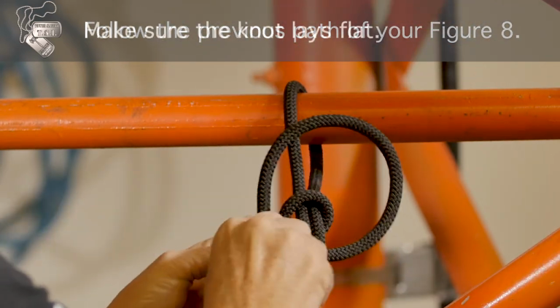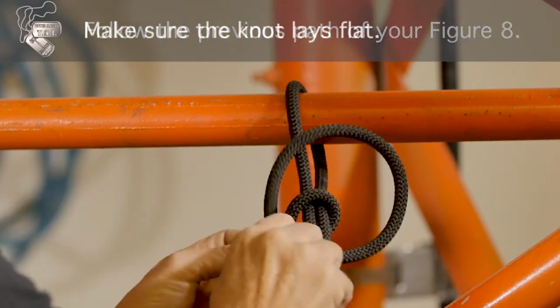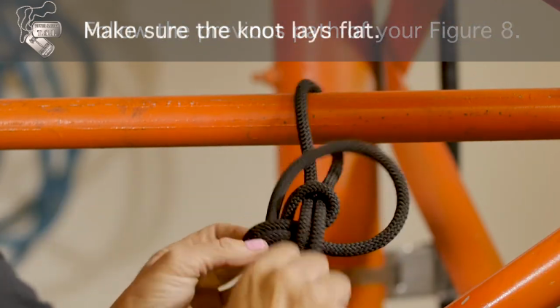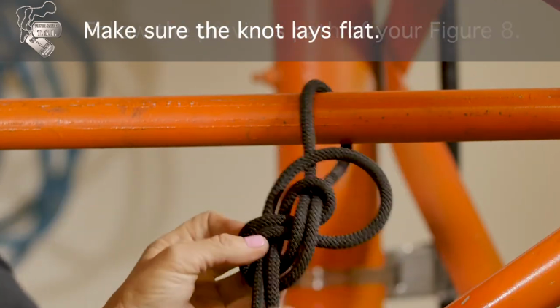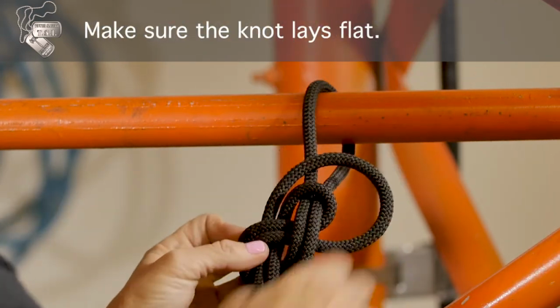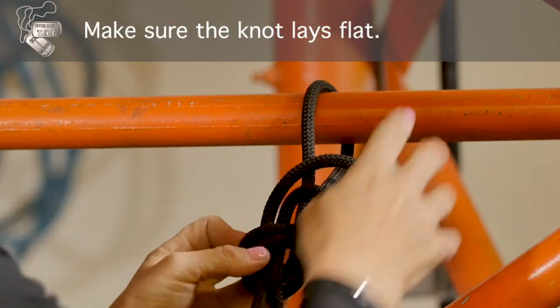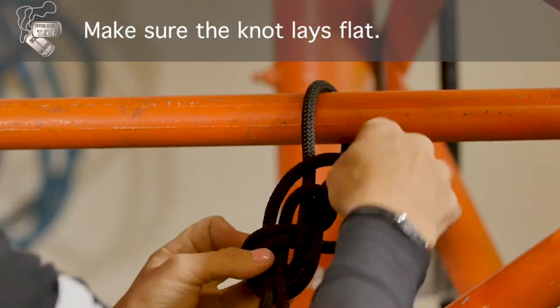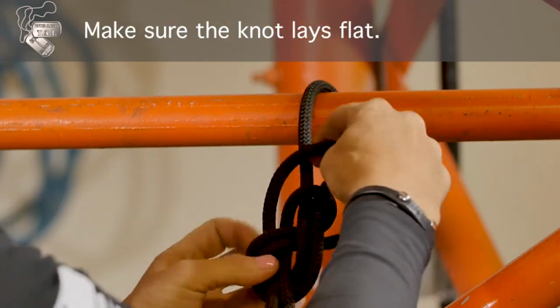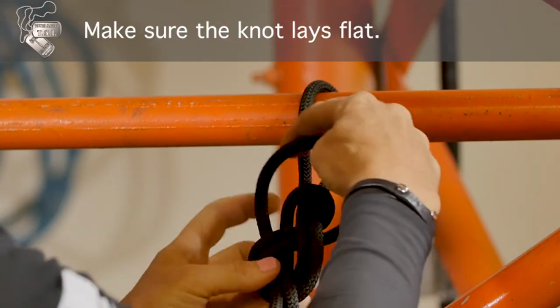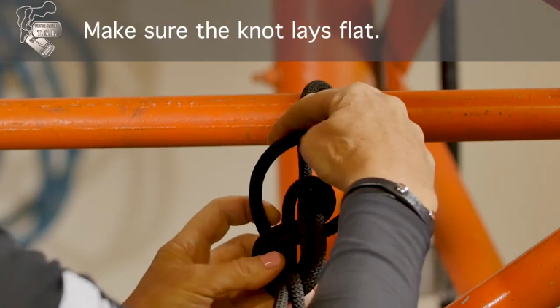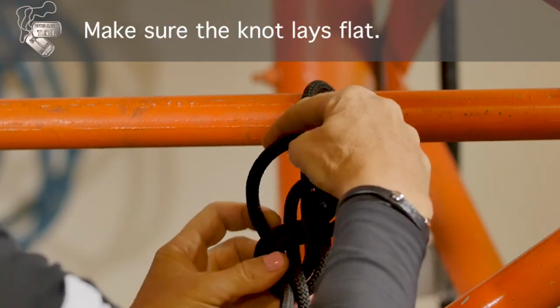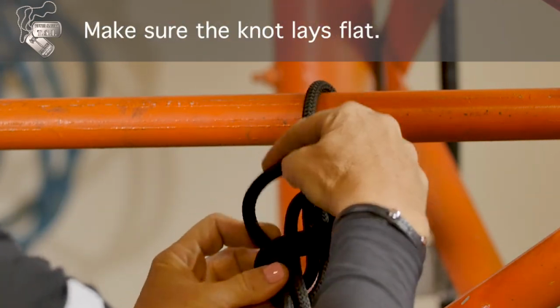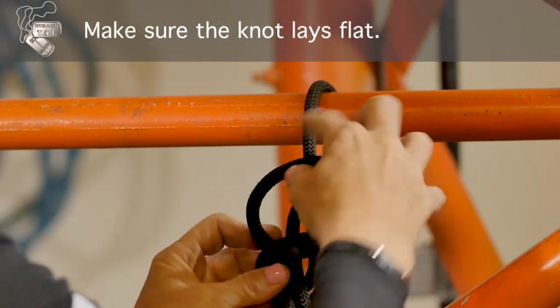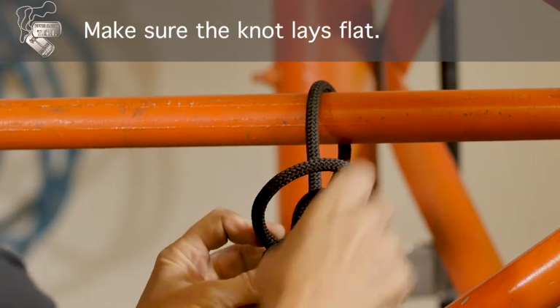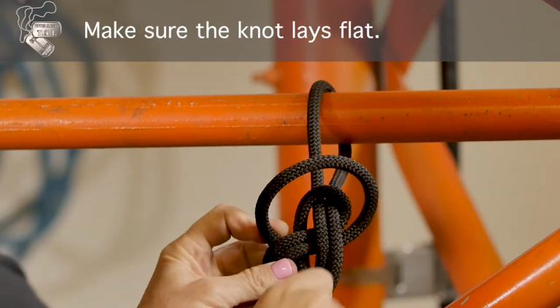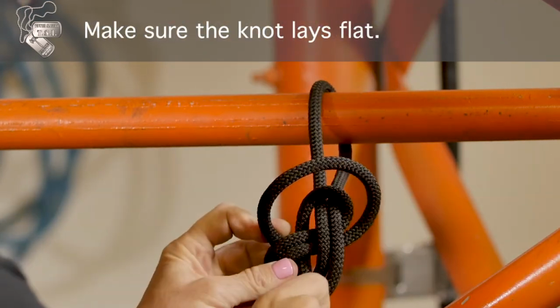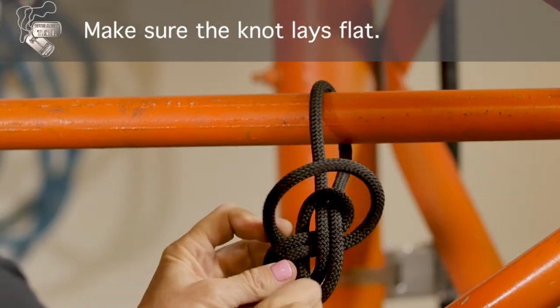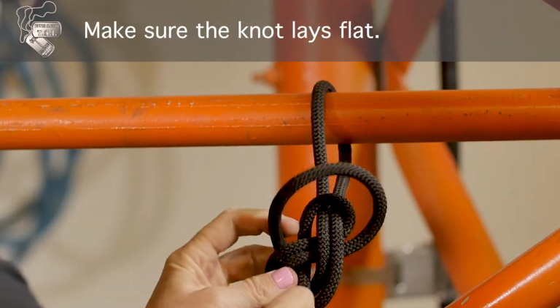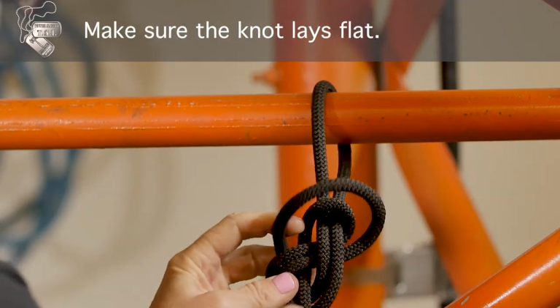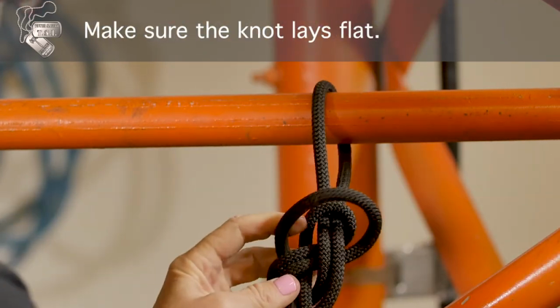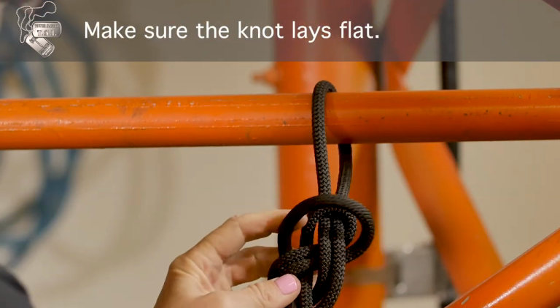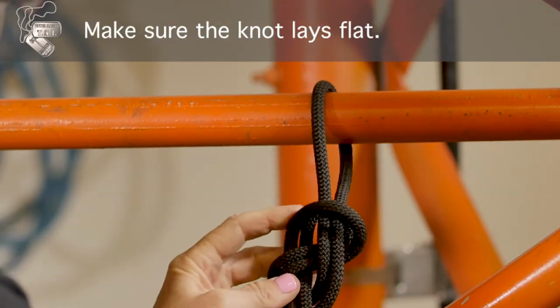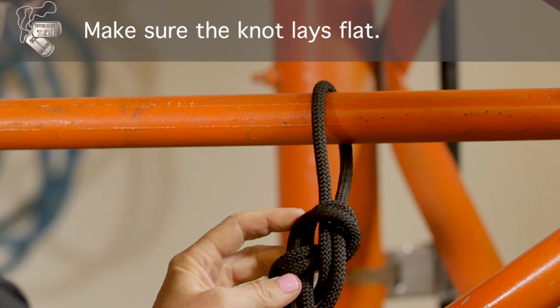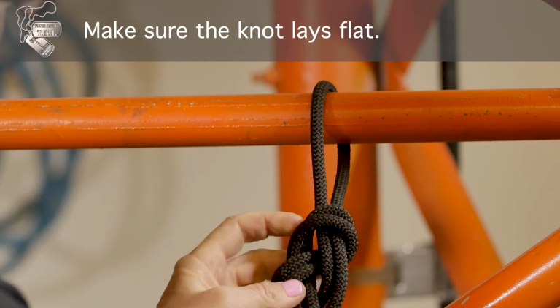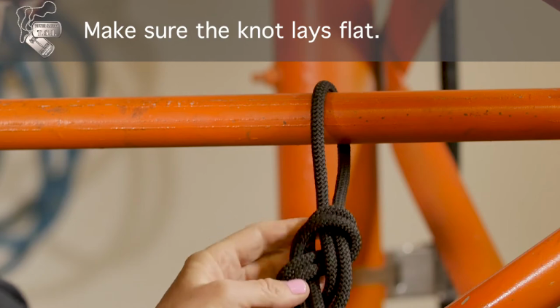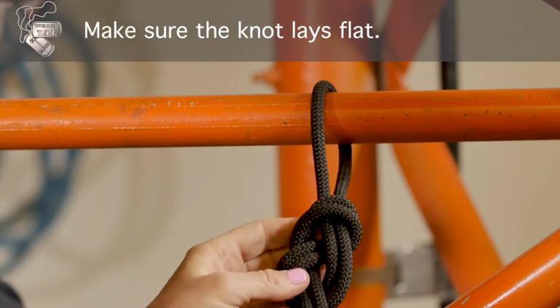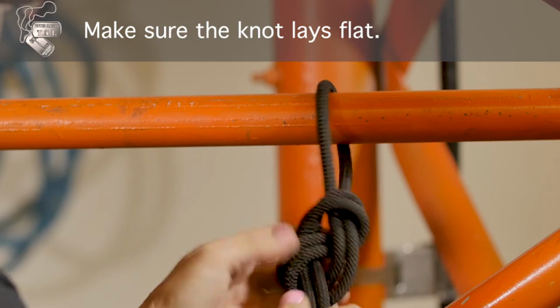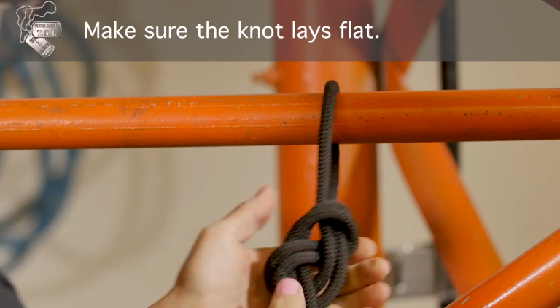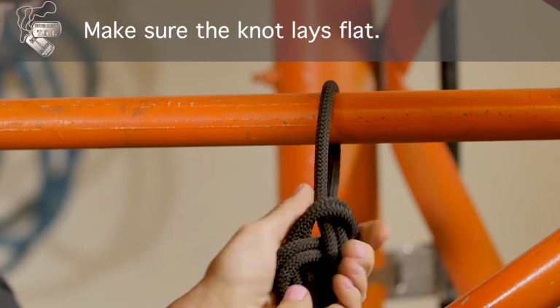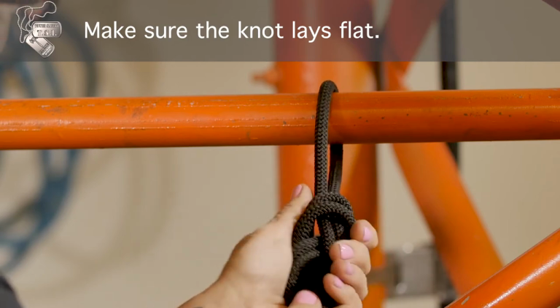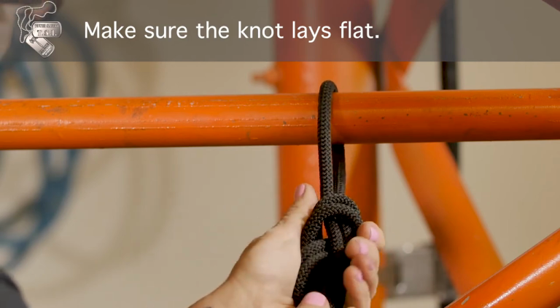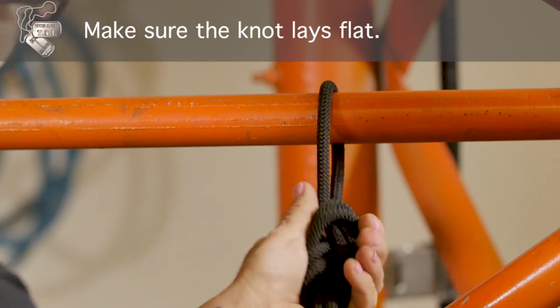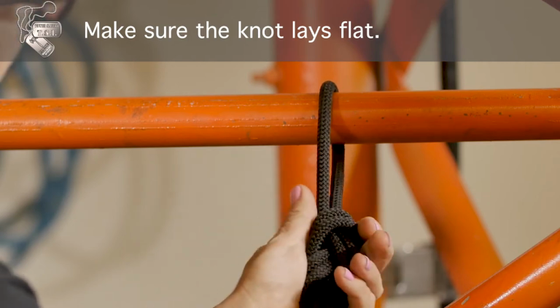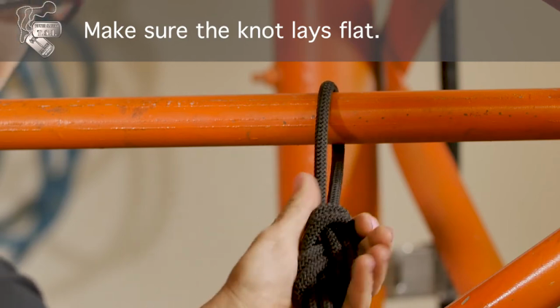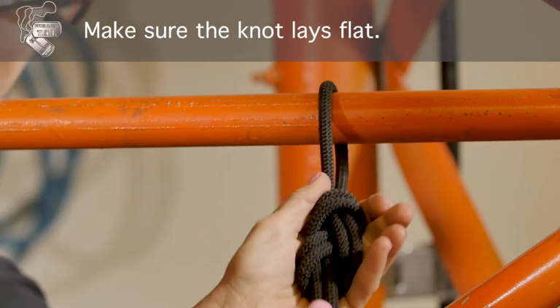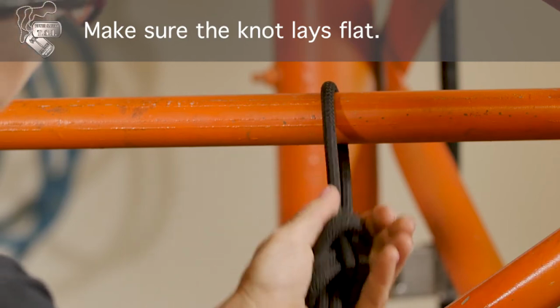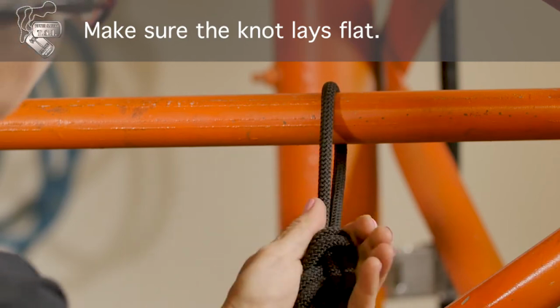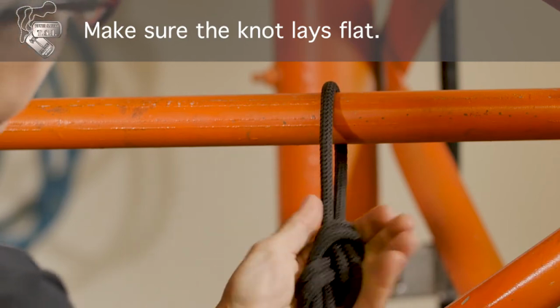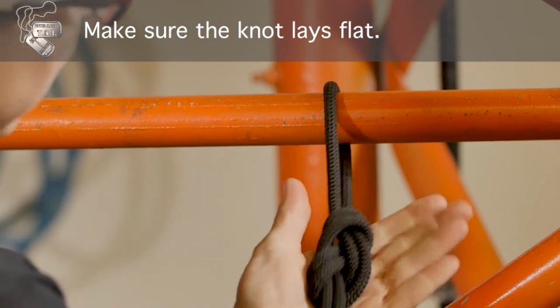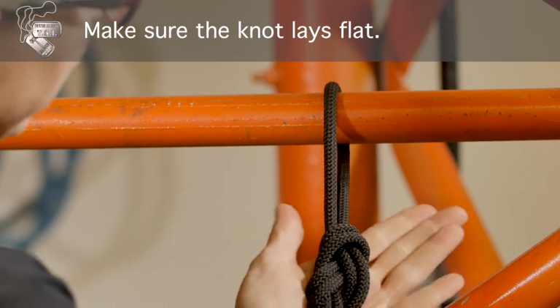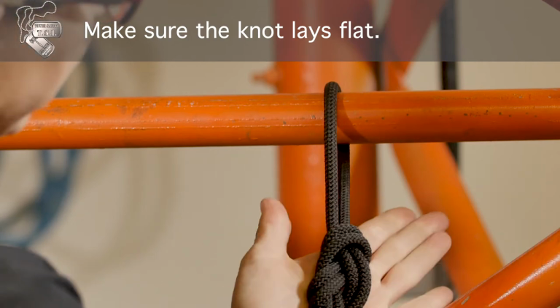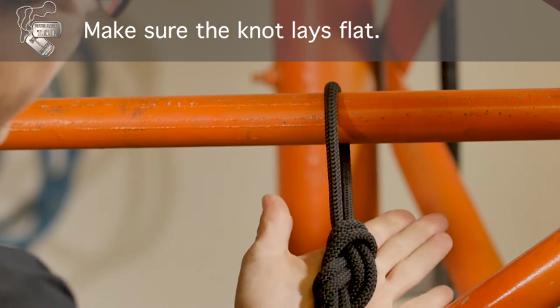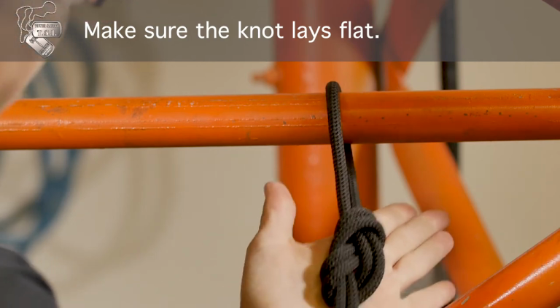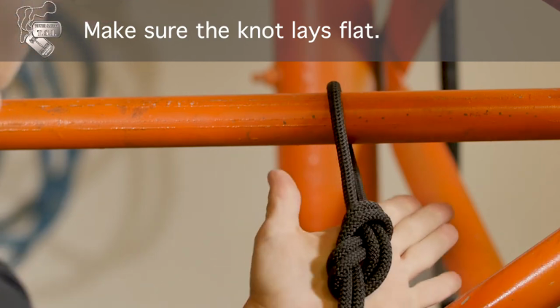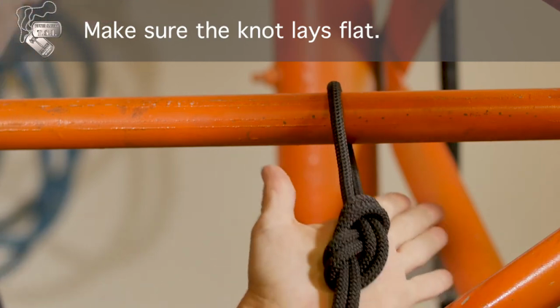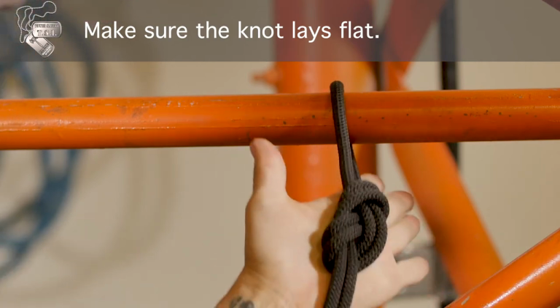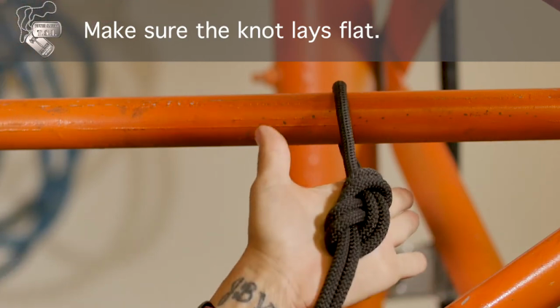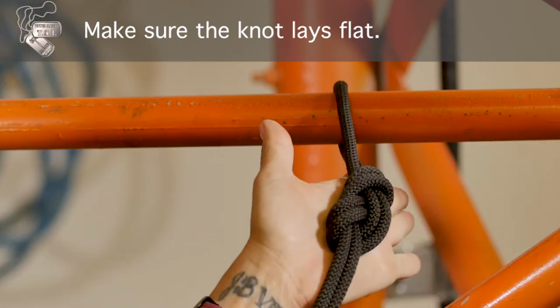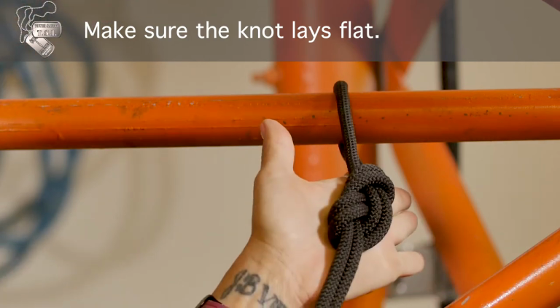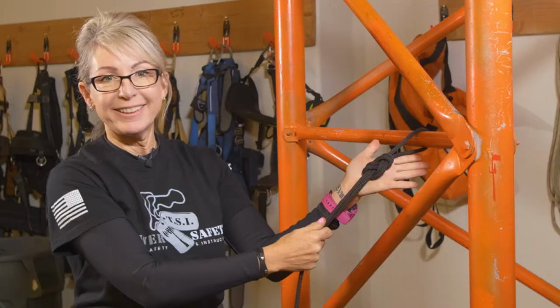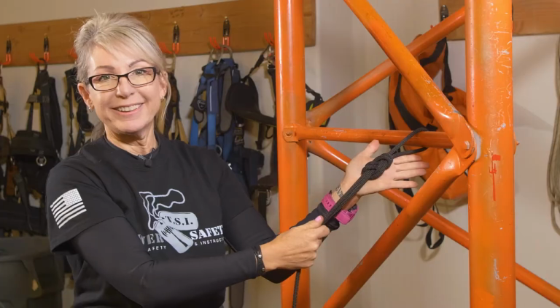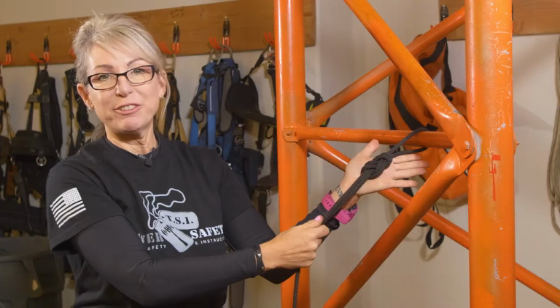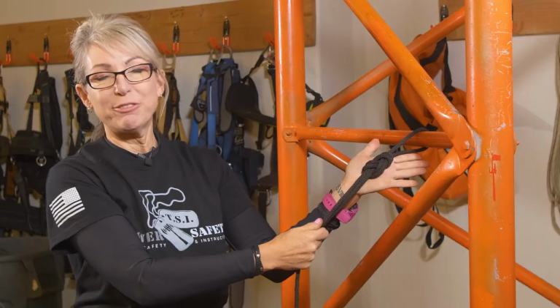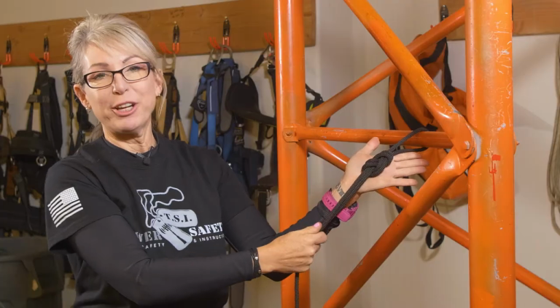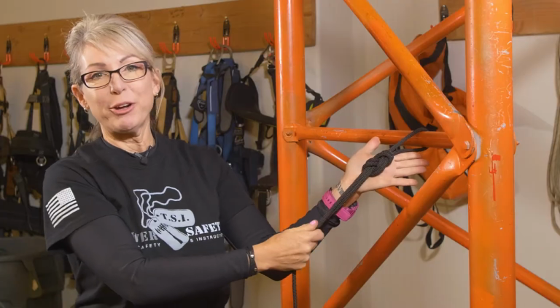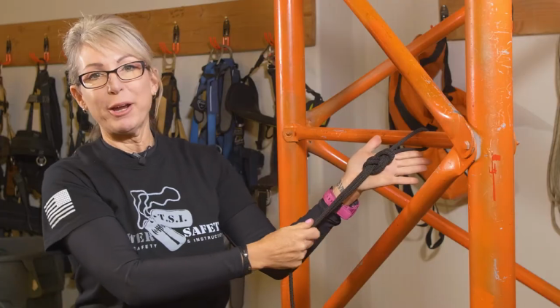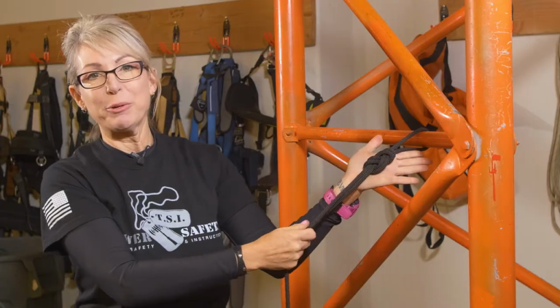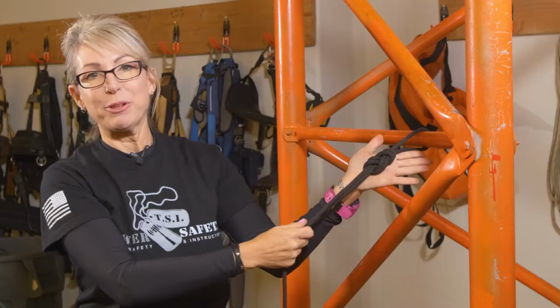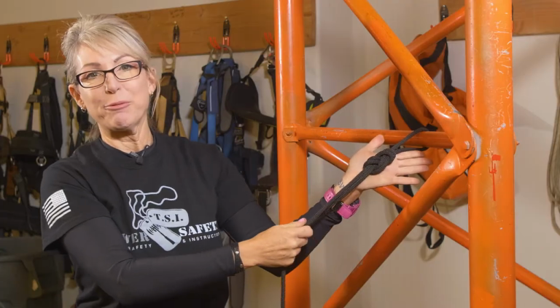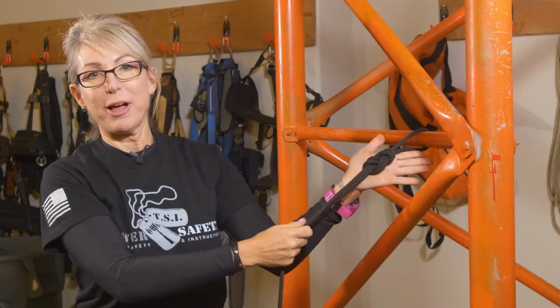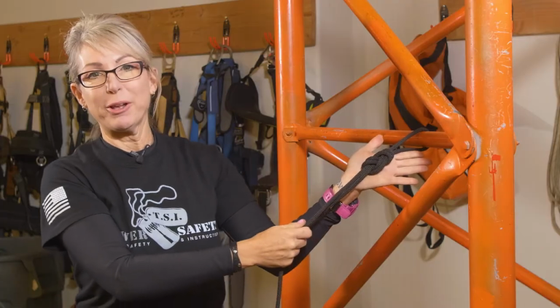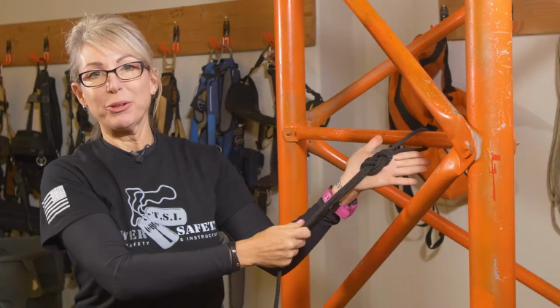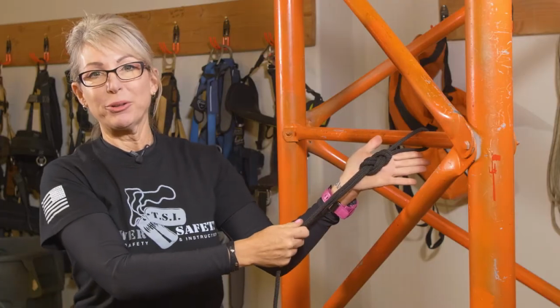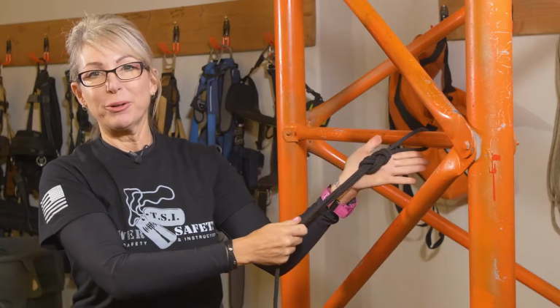Make sure your knot has no deviations and it lays flat — your figure eight with a follow through.